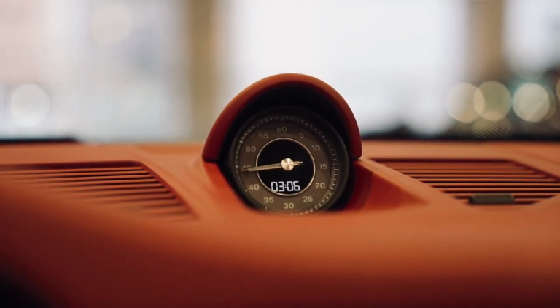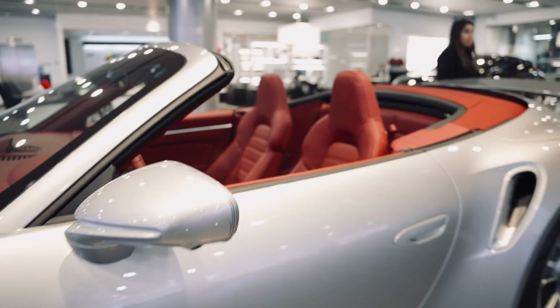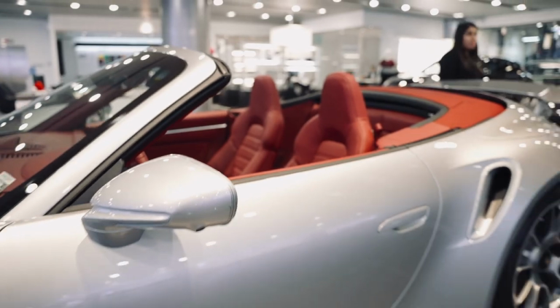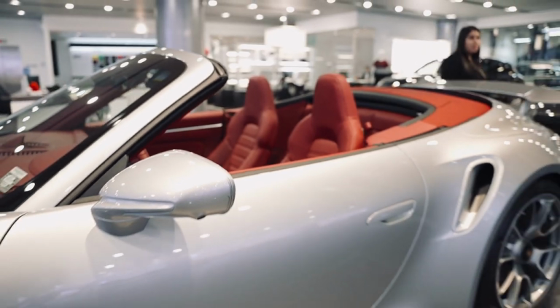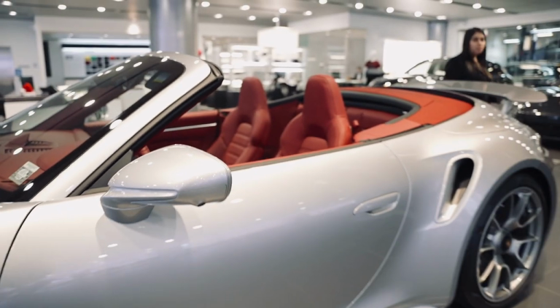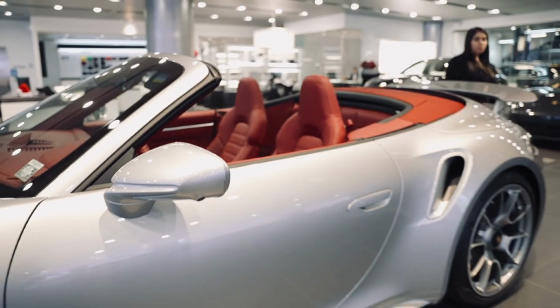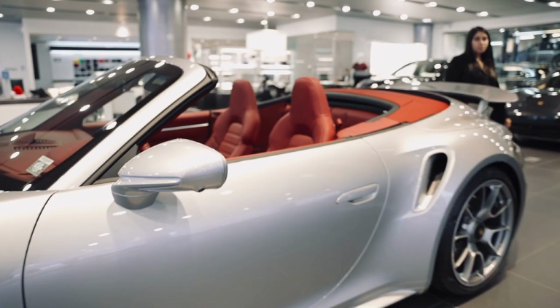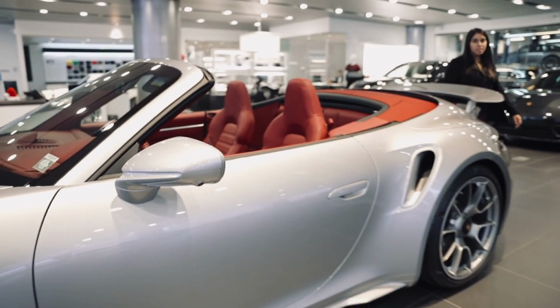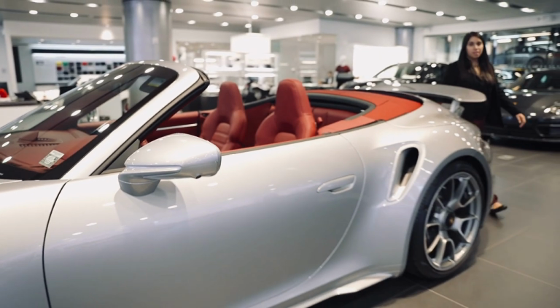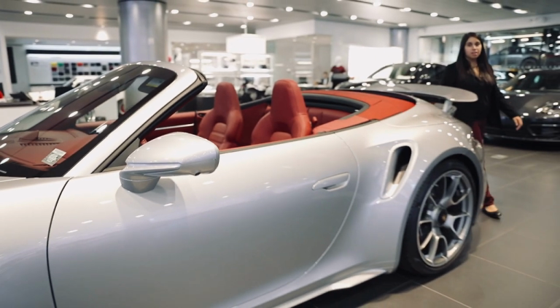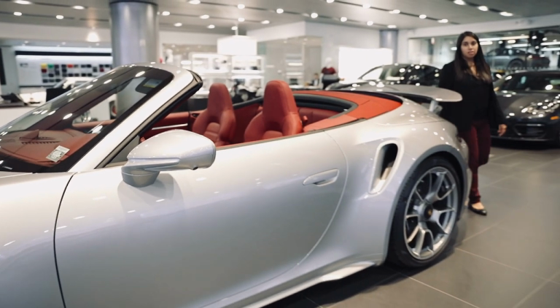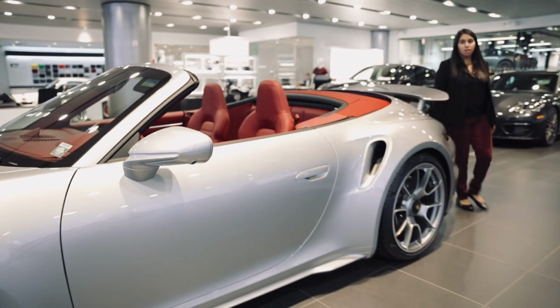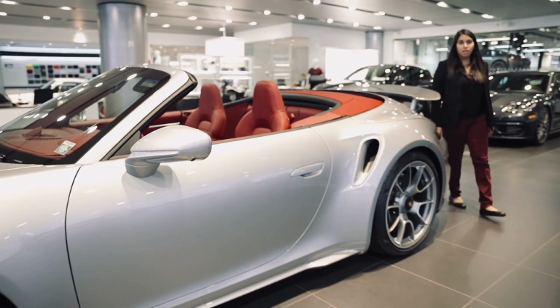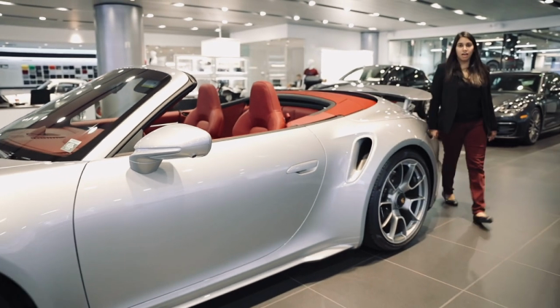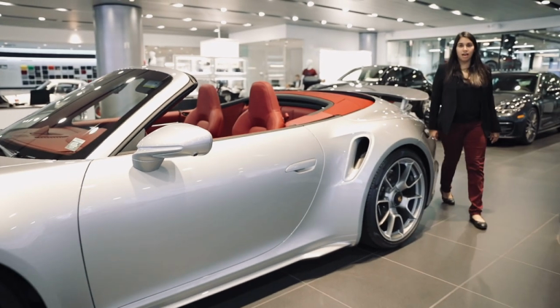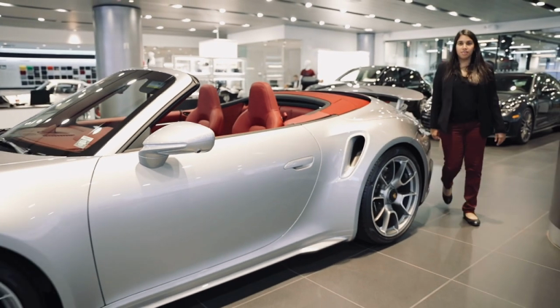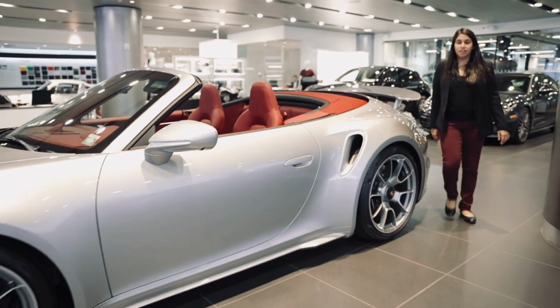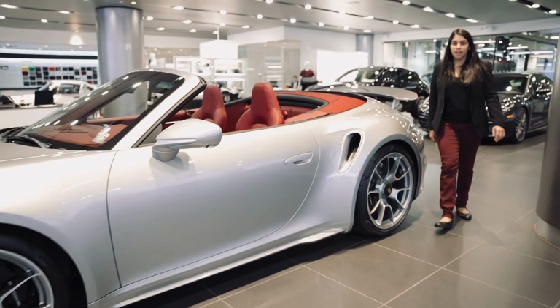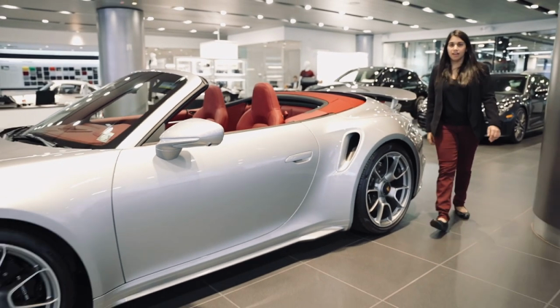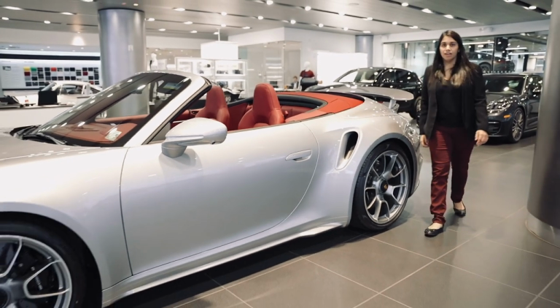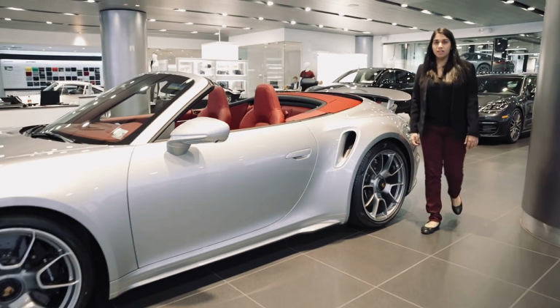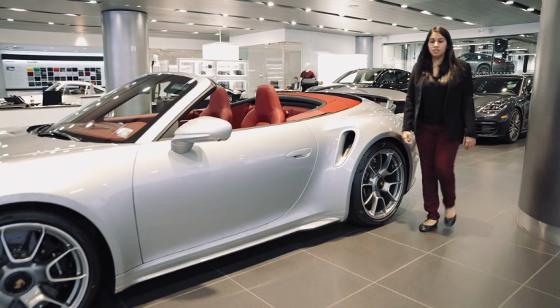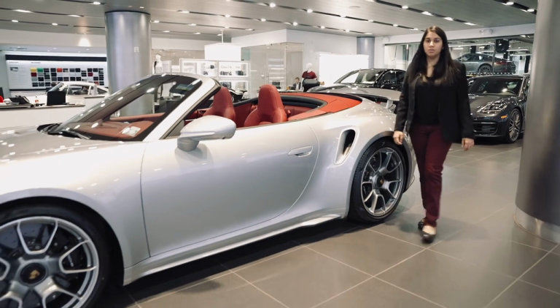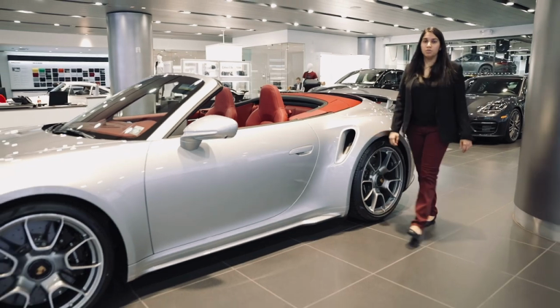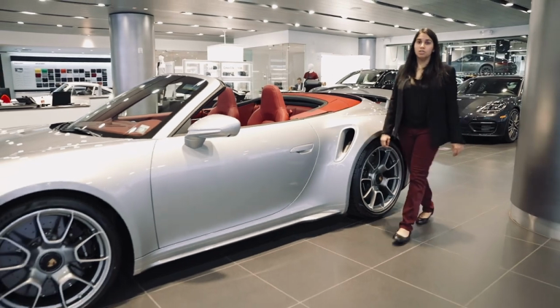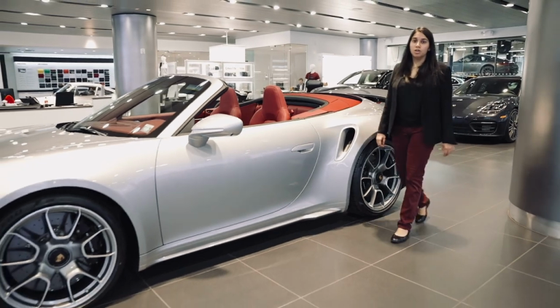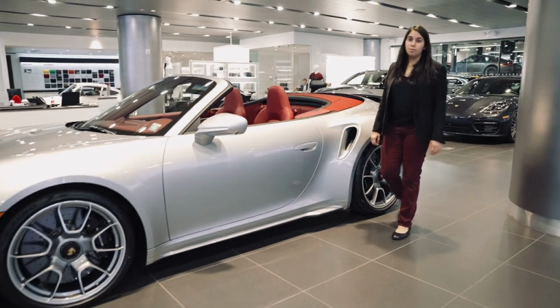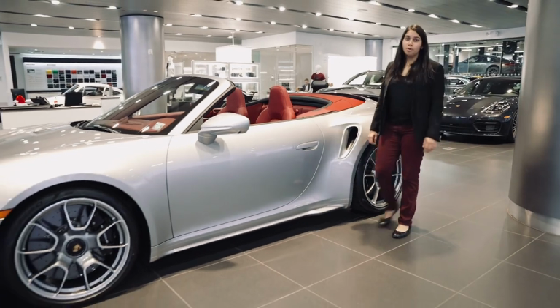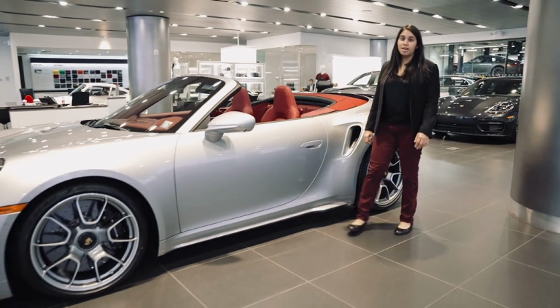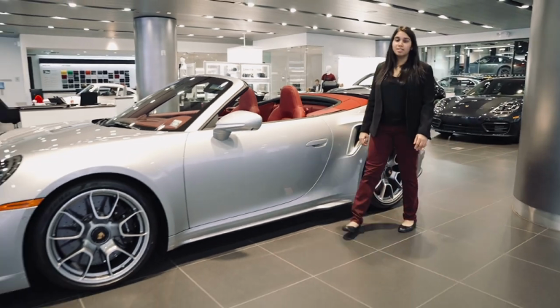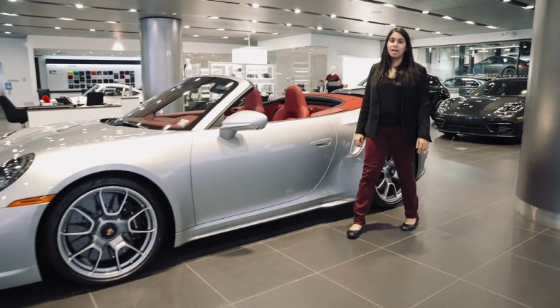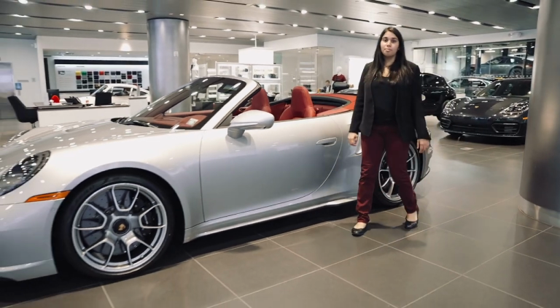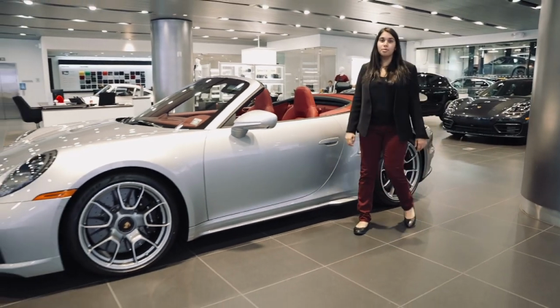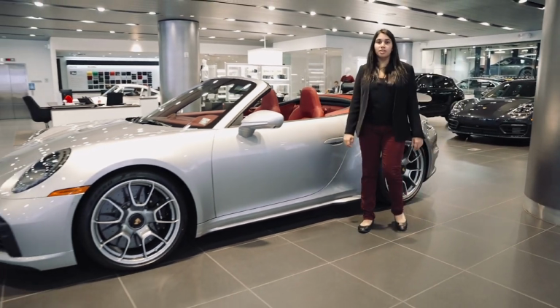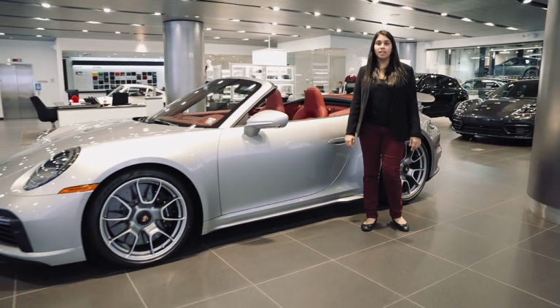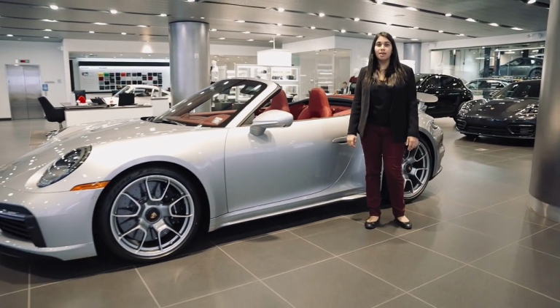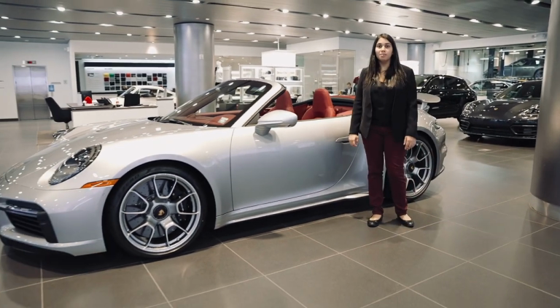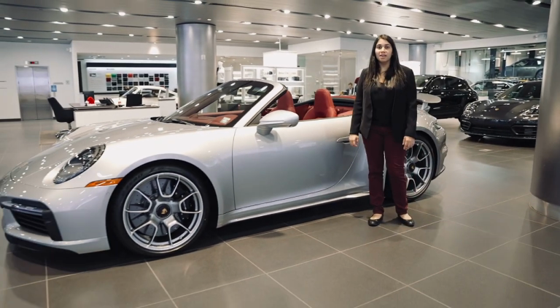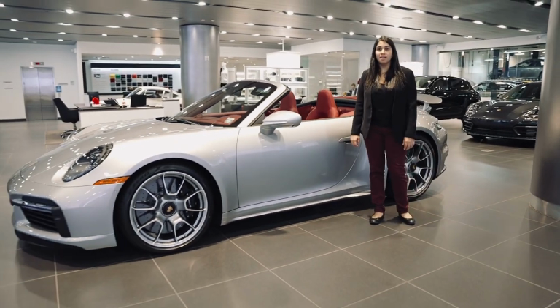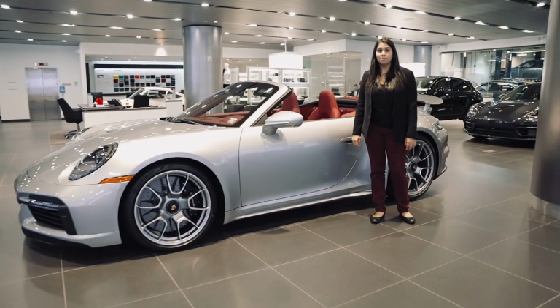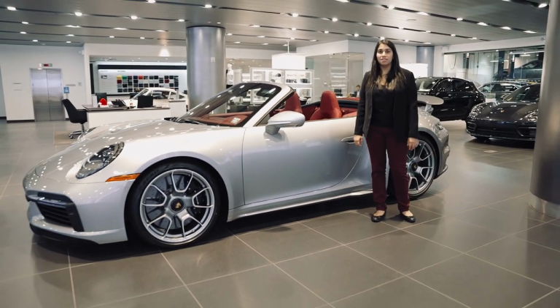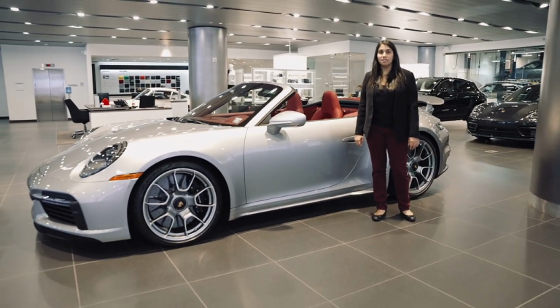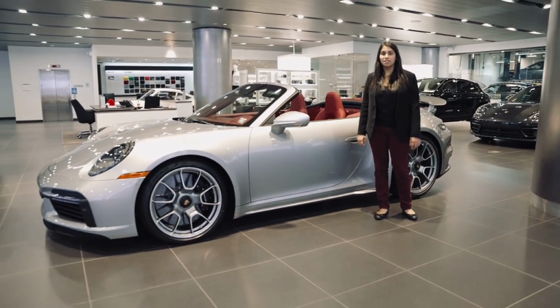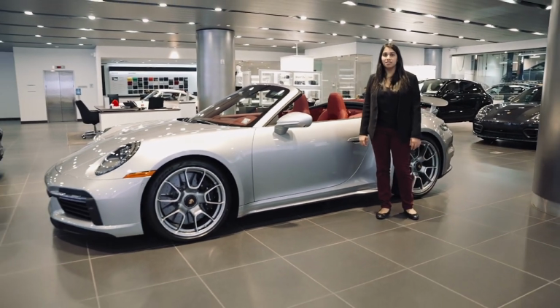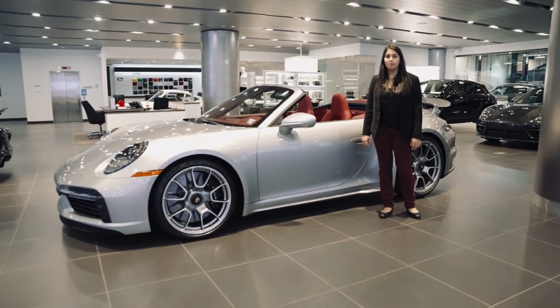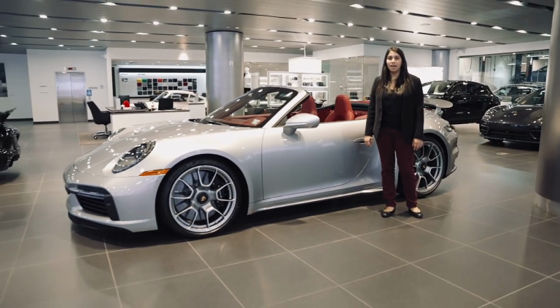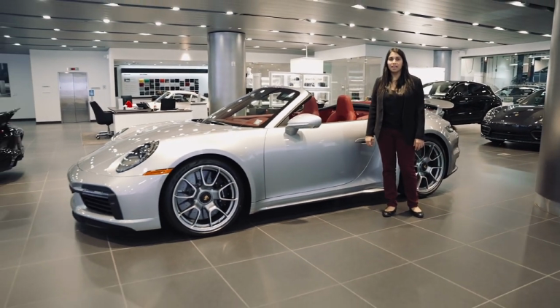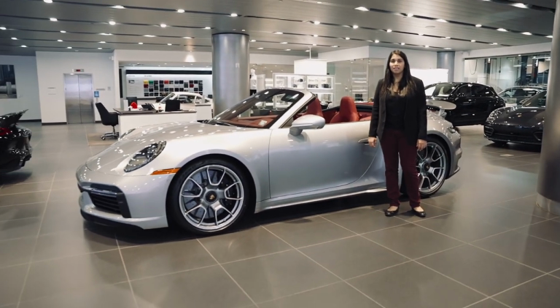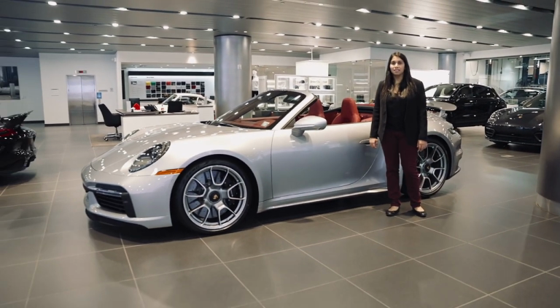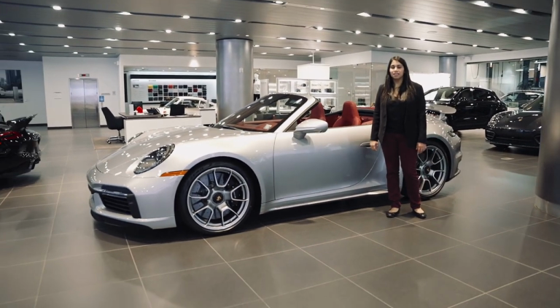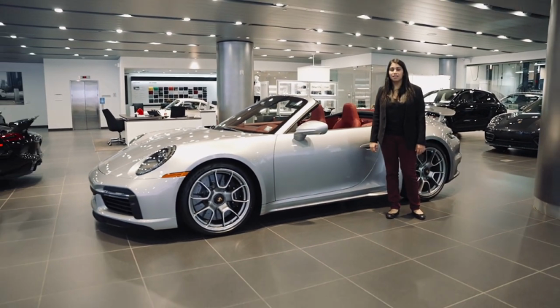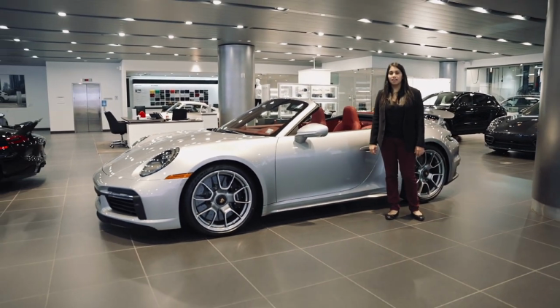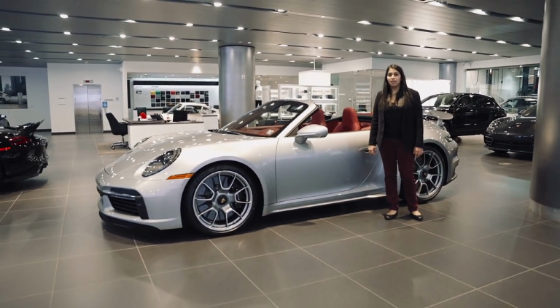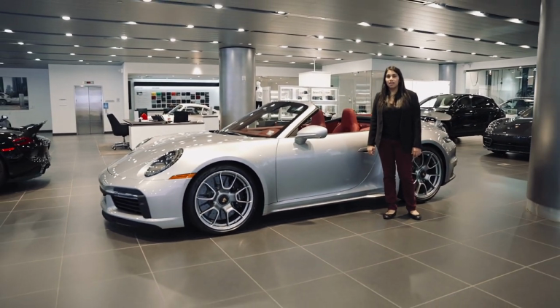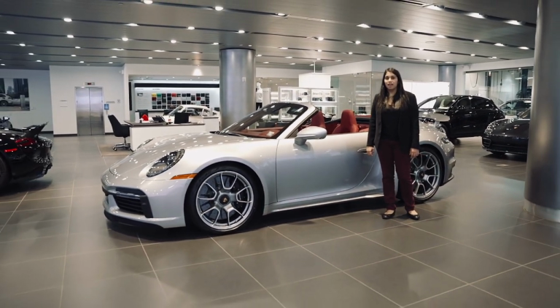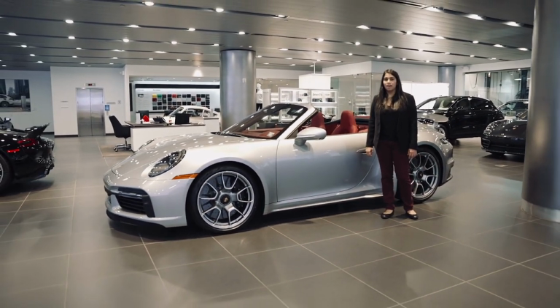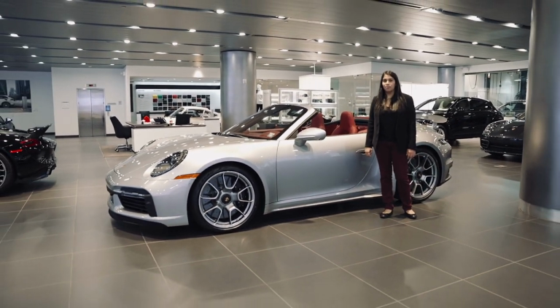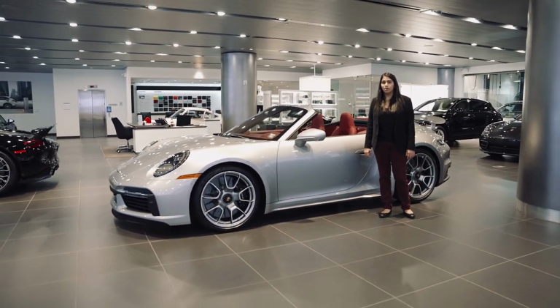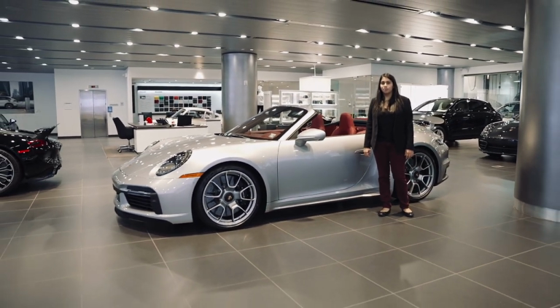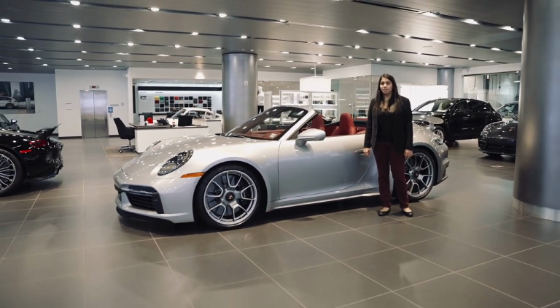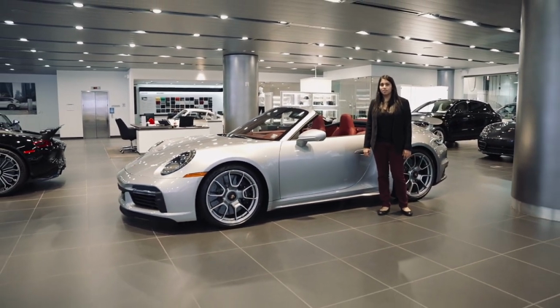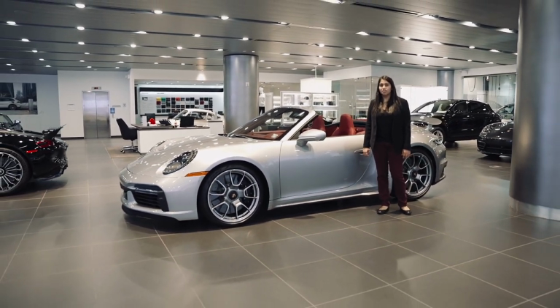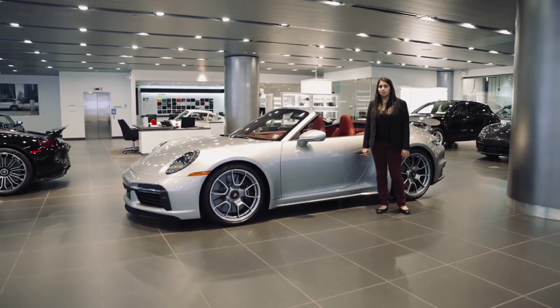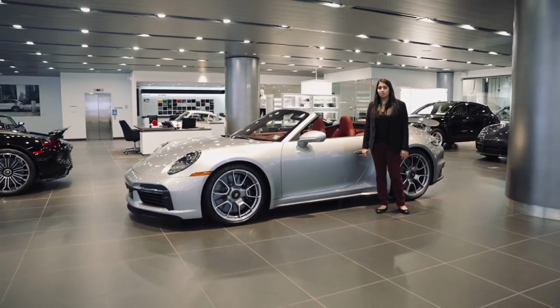Thank you for taking a look at the 992 Turbo S Cabriolet. My name is Anissa Bacchus and we hope to see you soon.